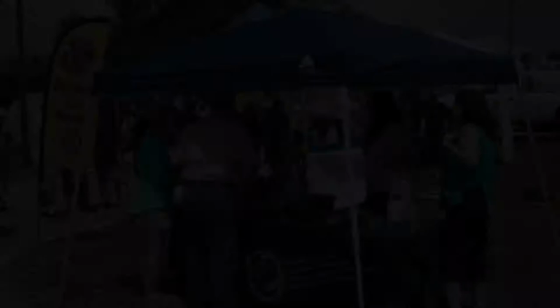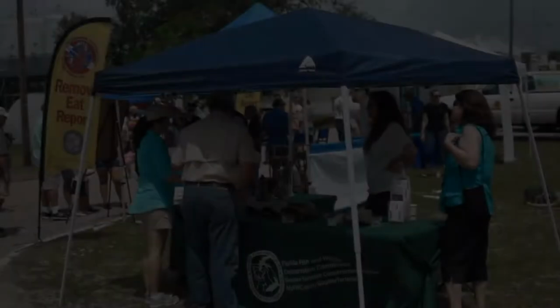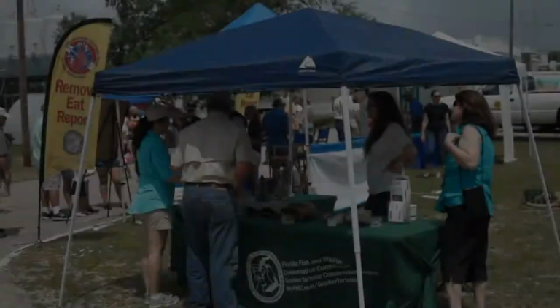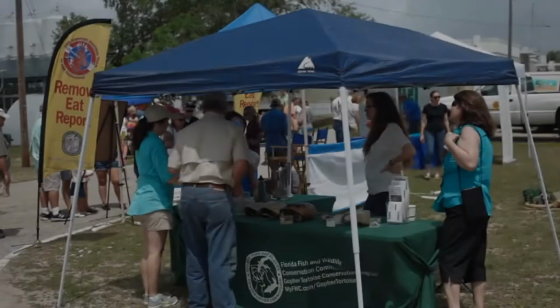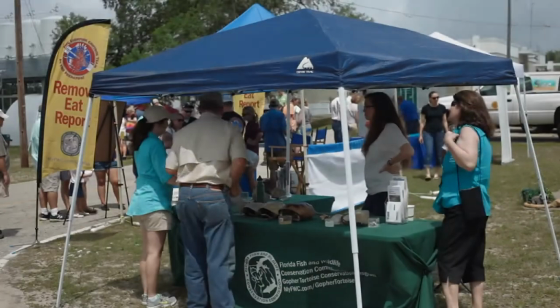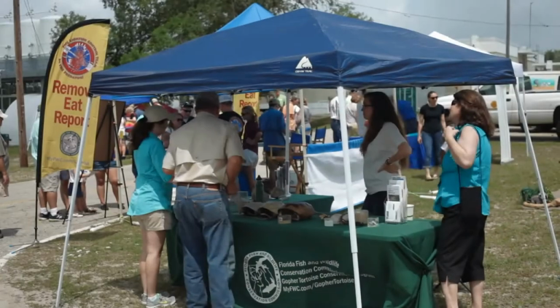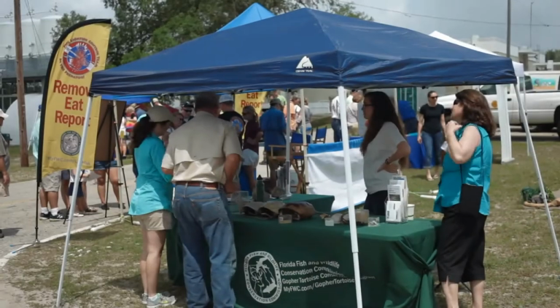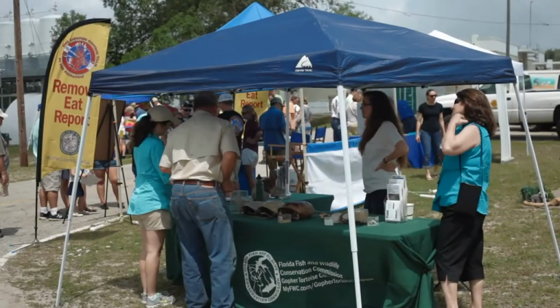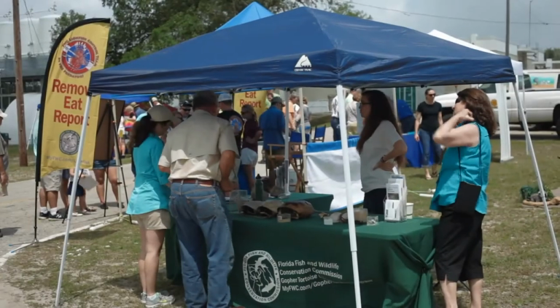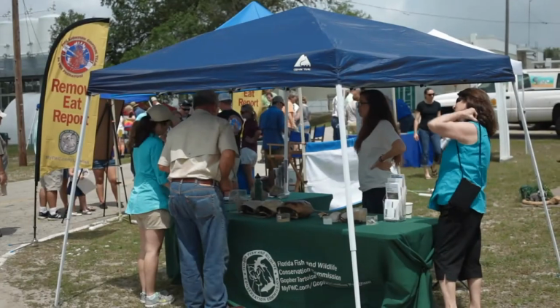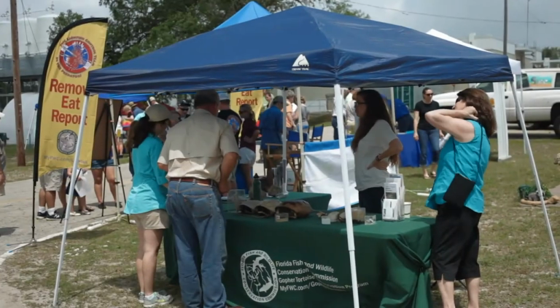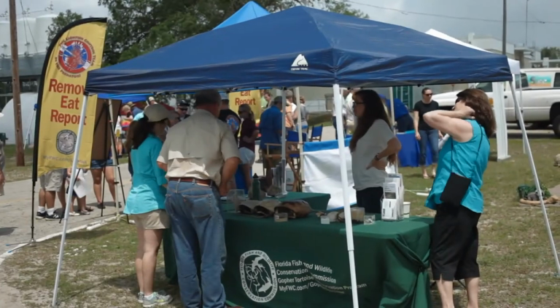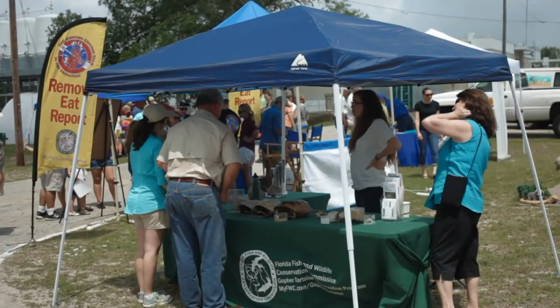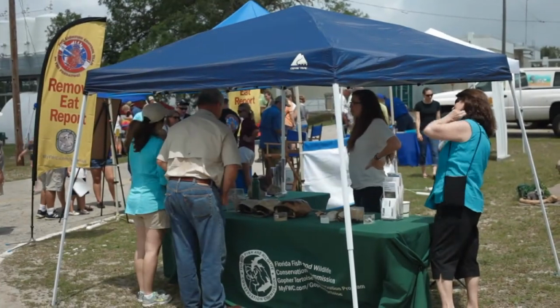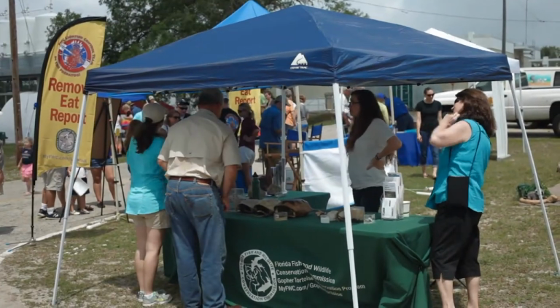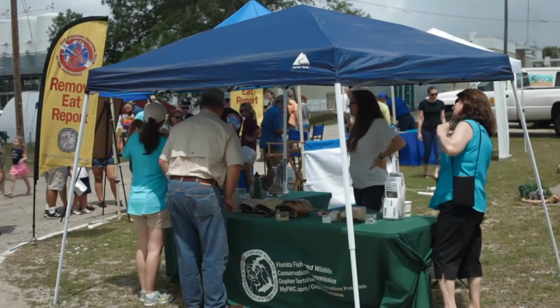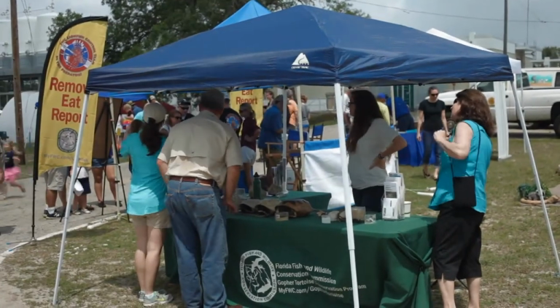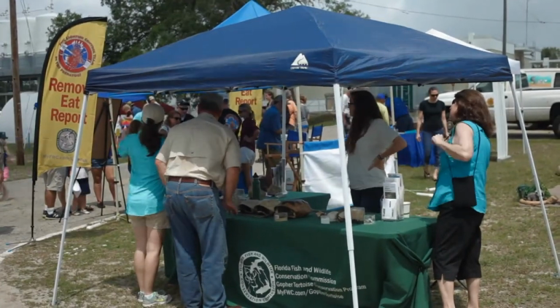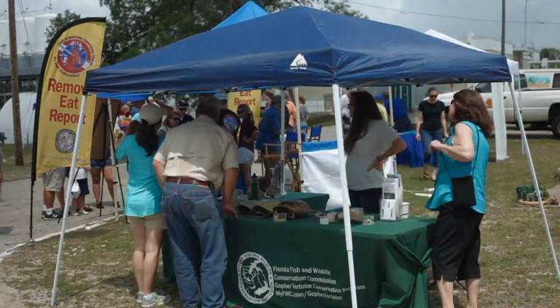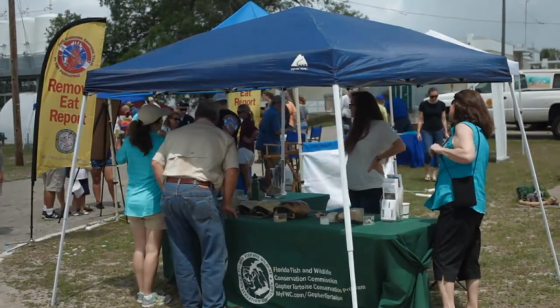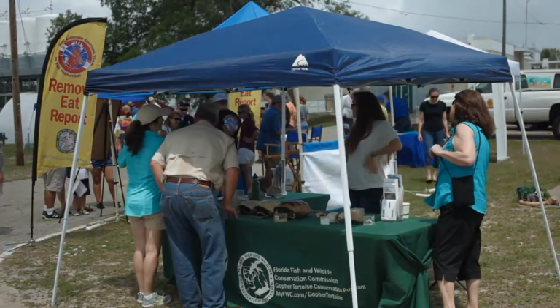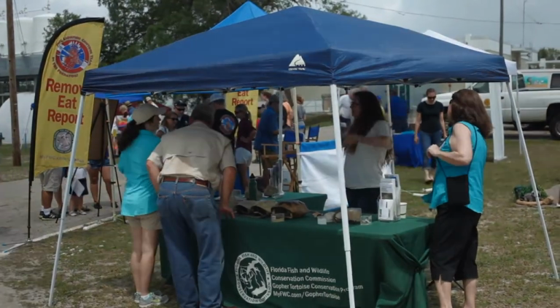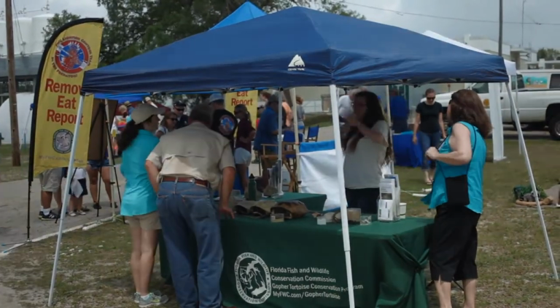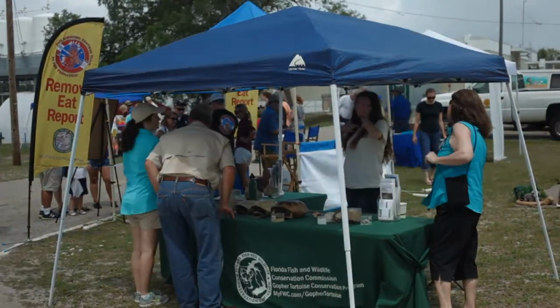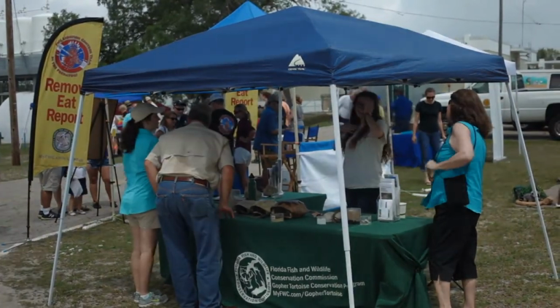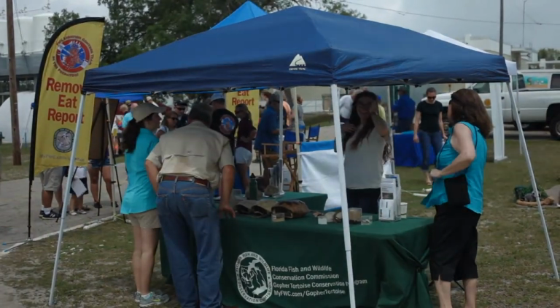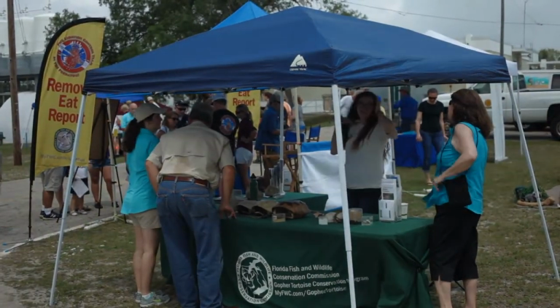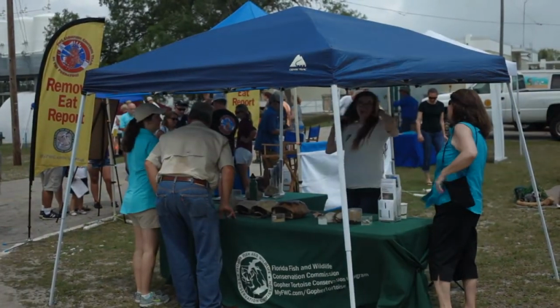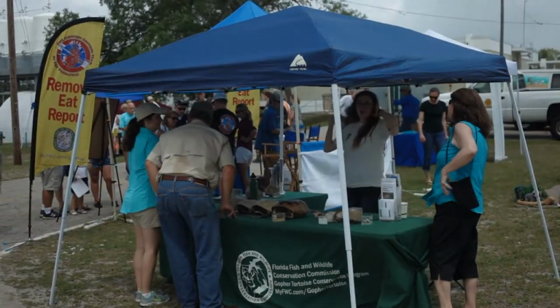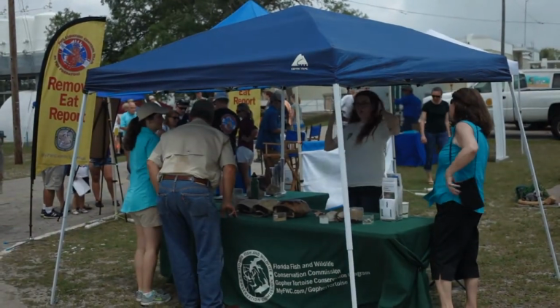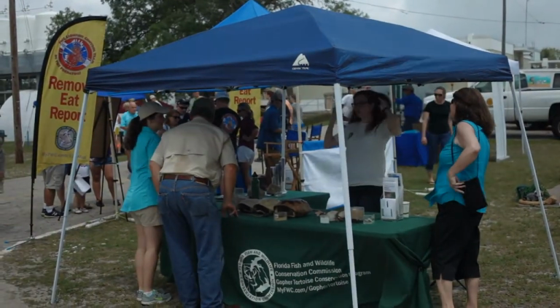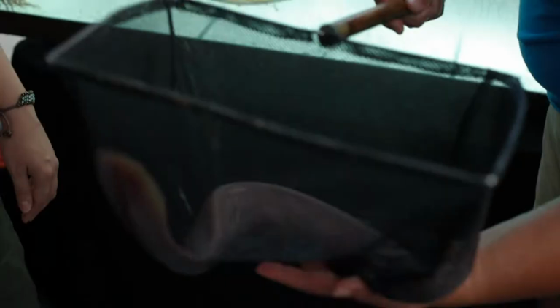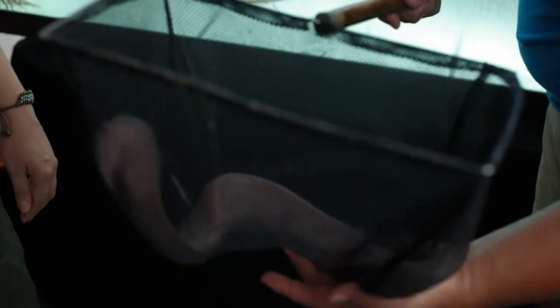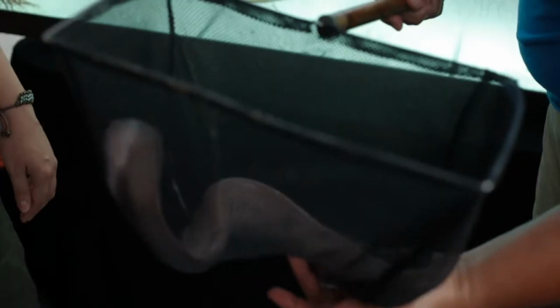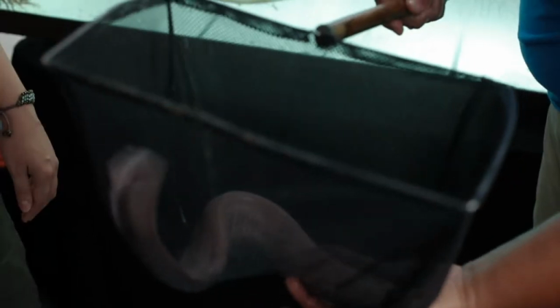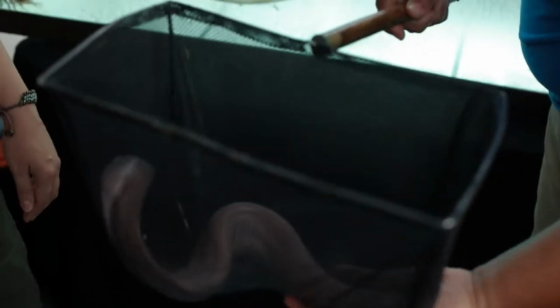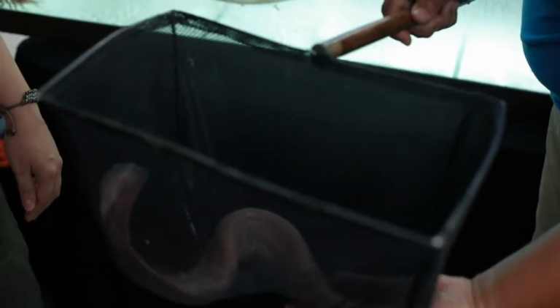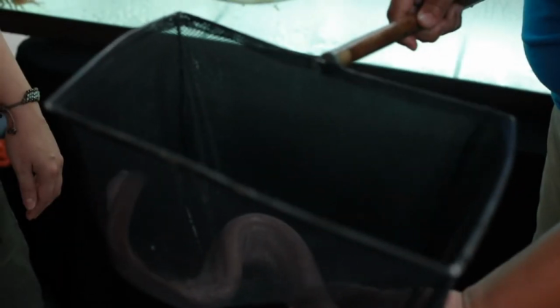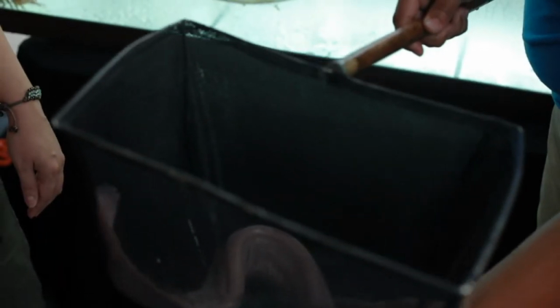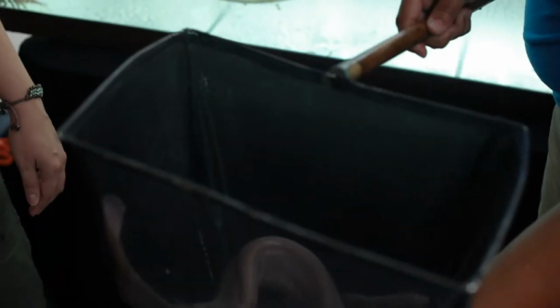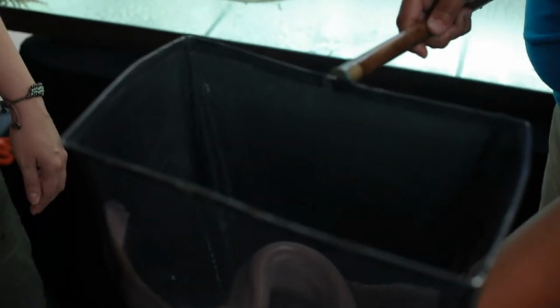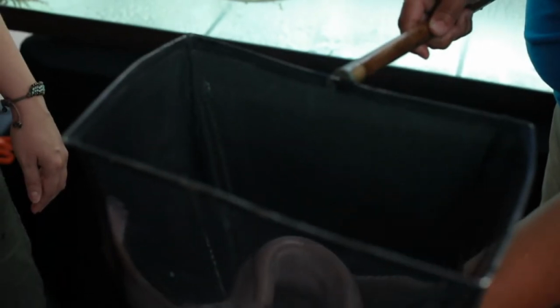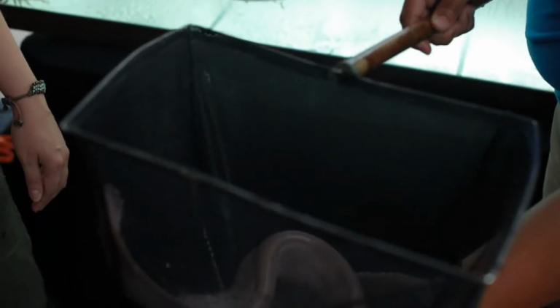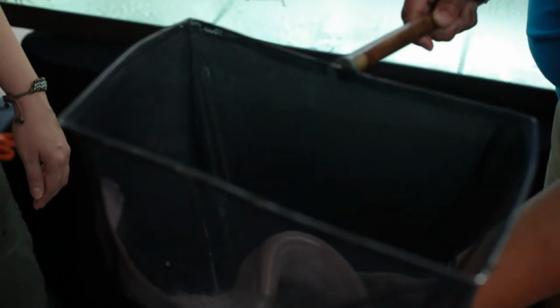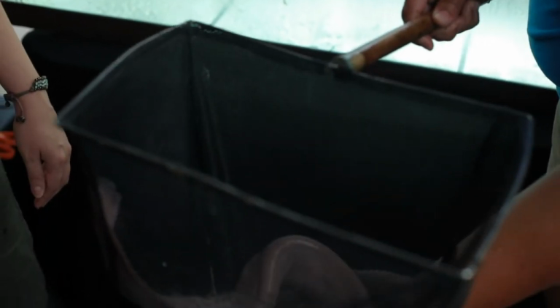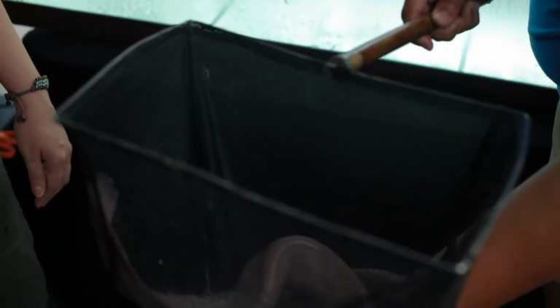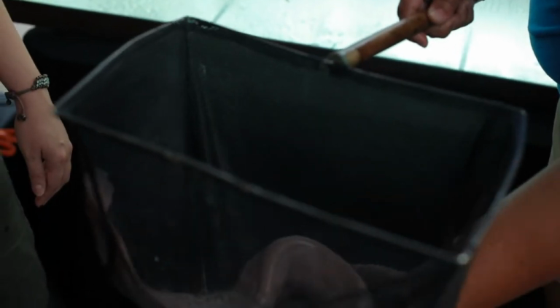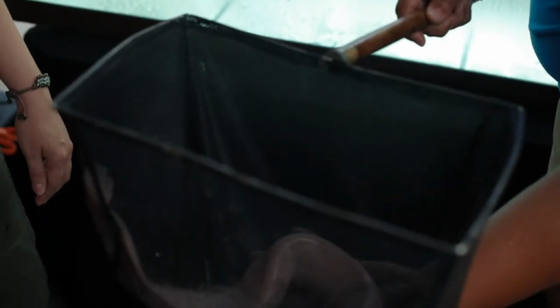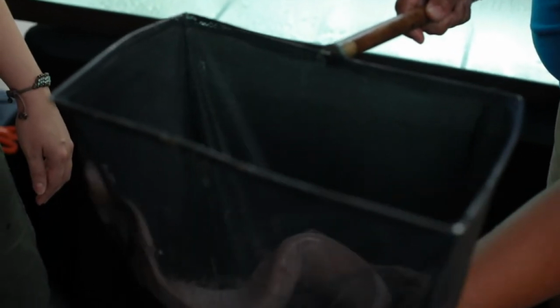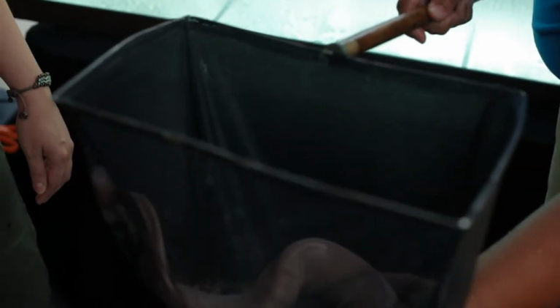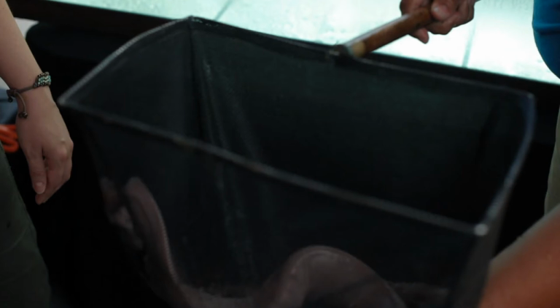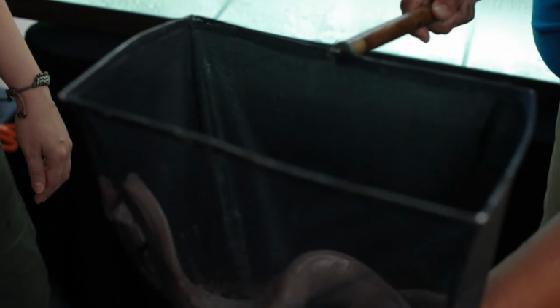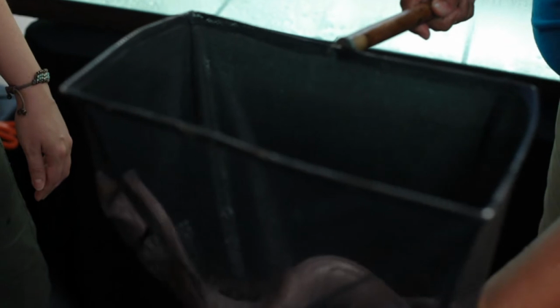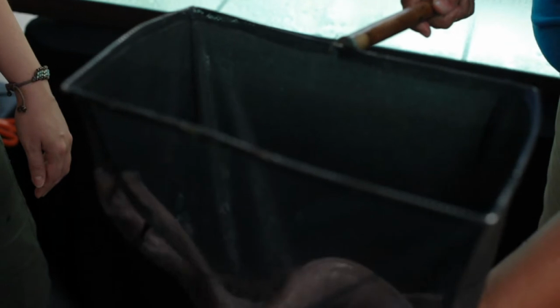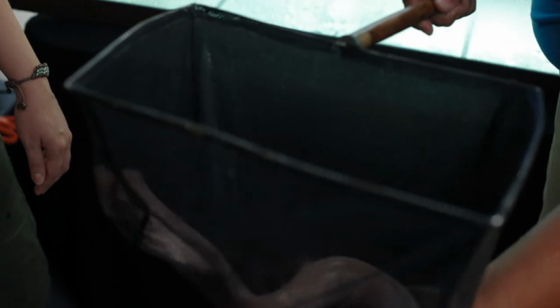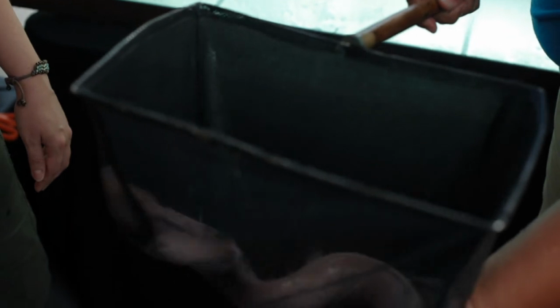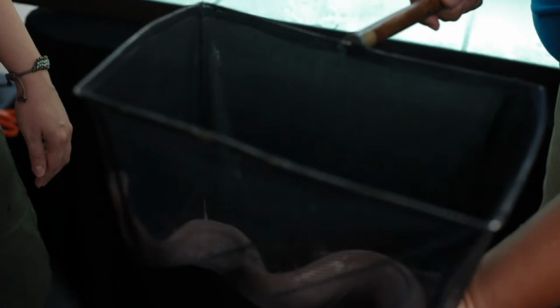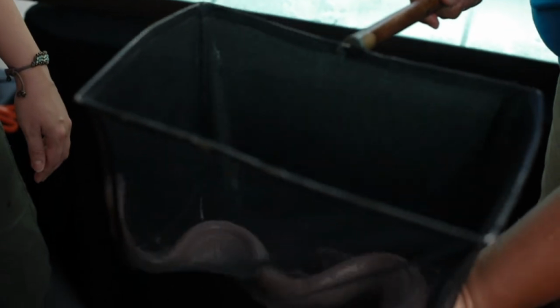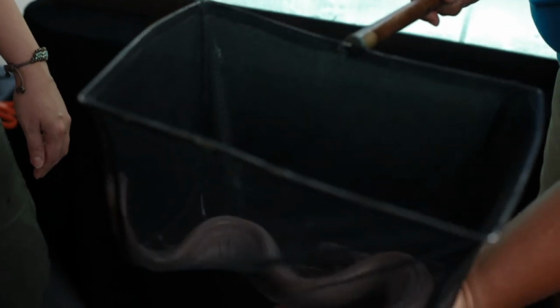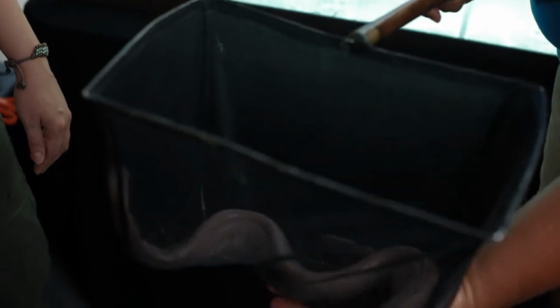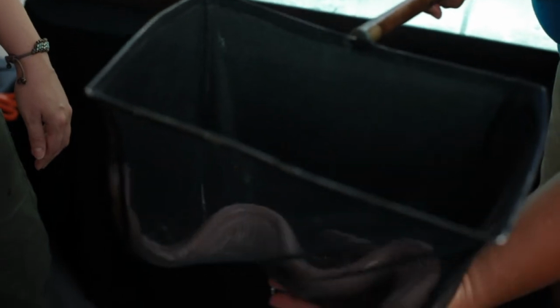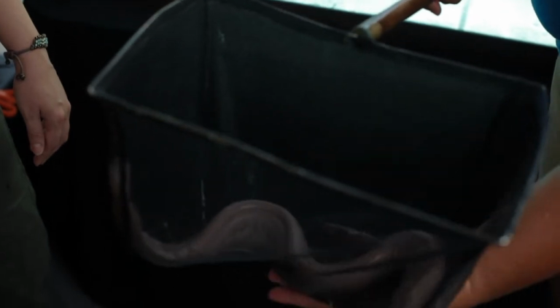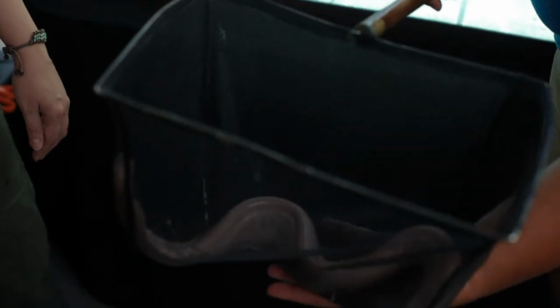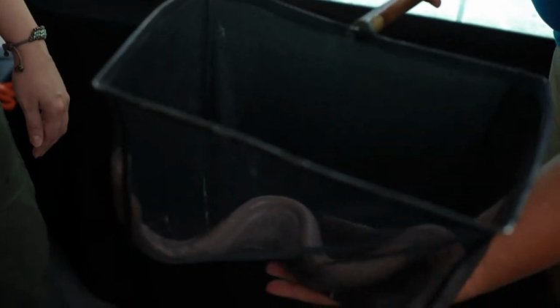One of the species that we find in the Gulf is called Eptotreus springerii. This is the most common, by far, of all the three species that we find.